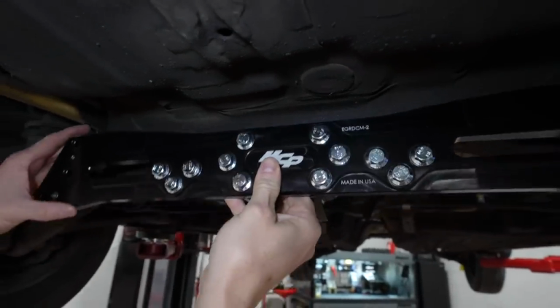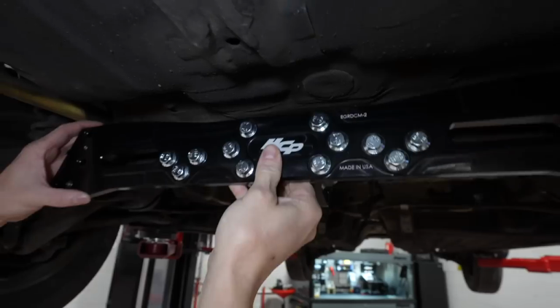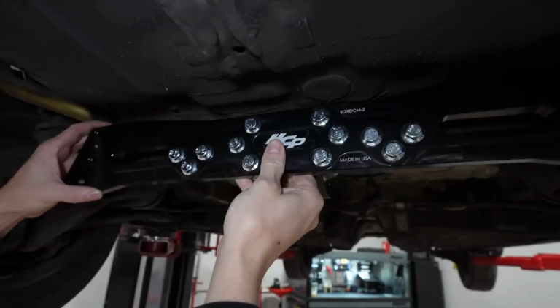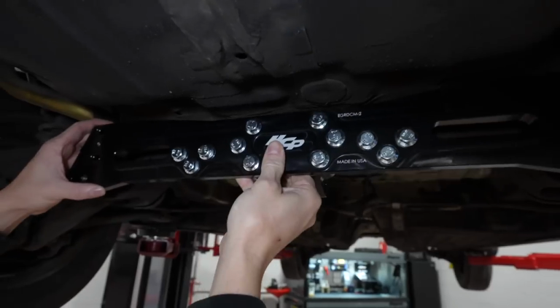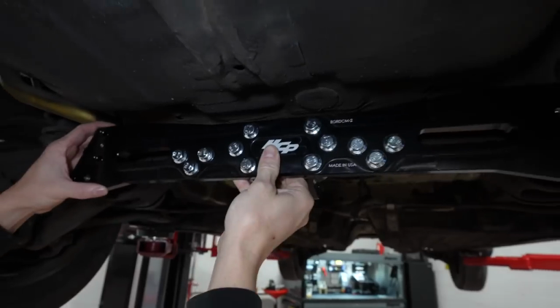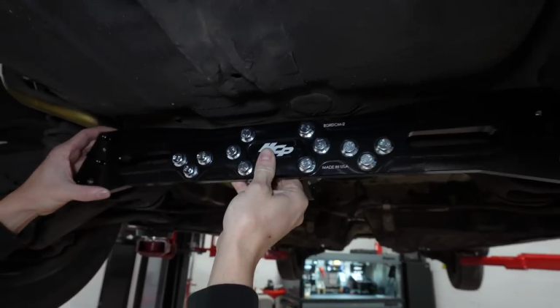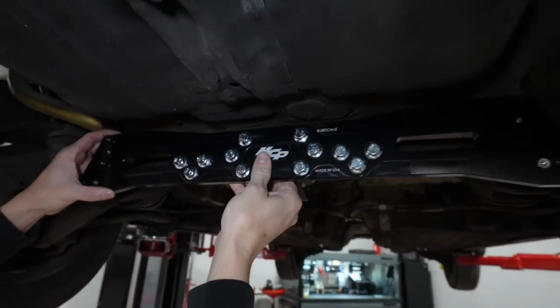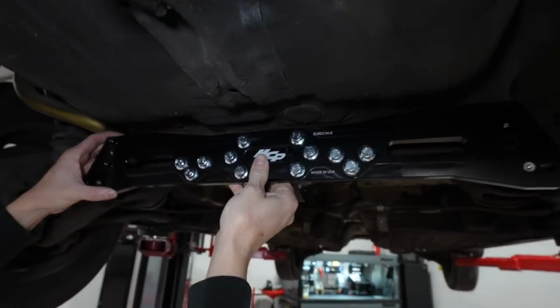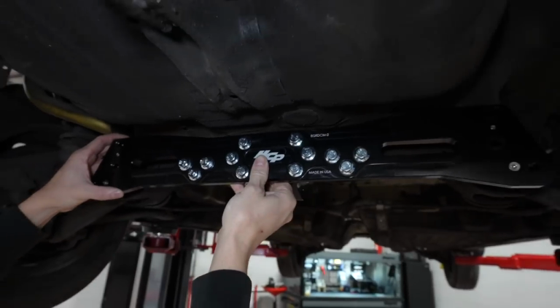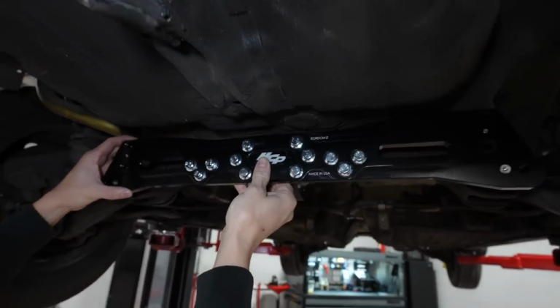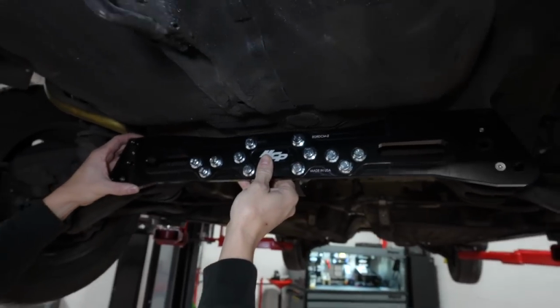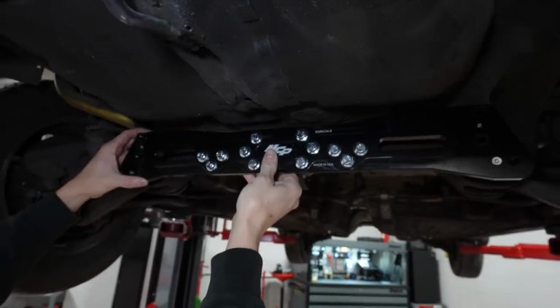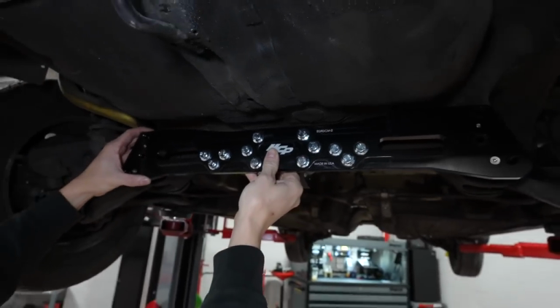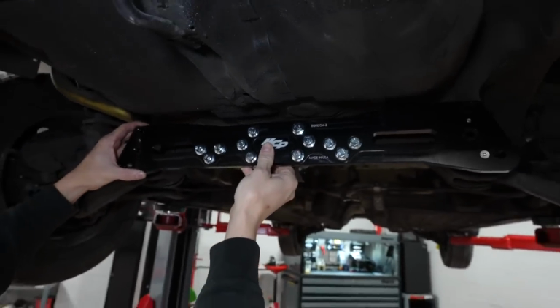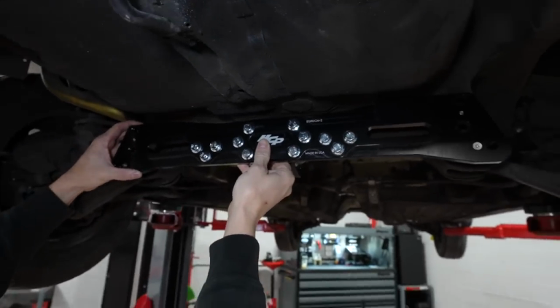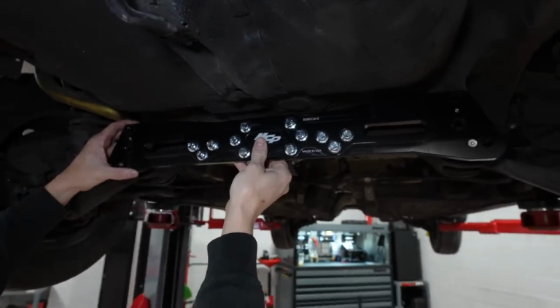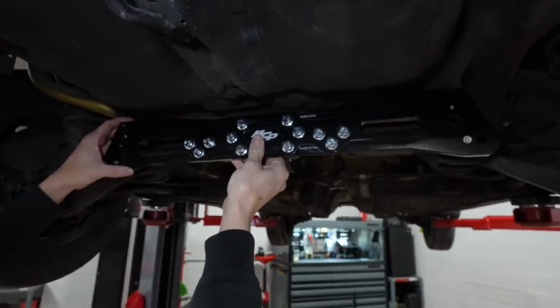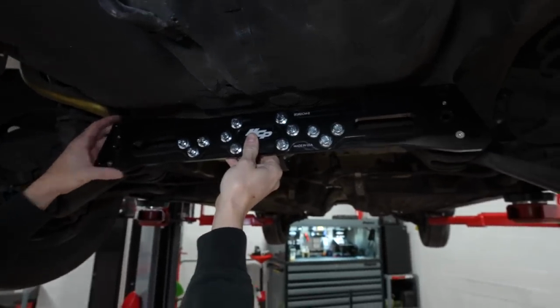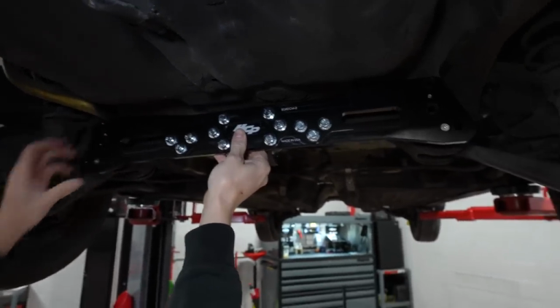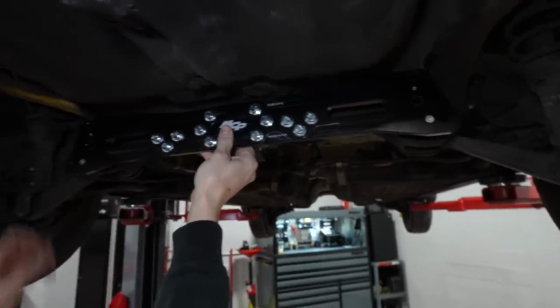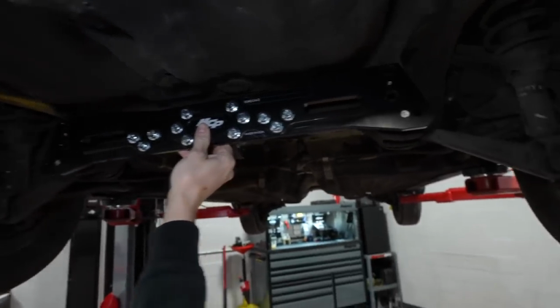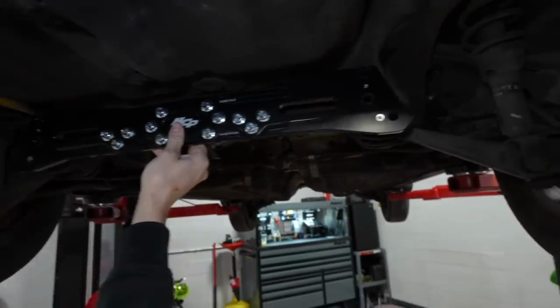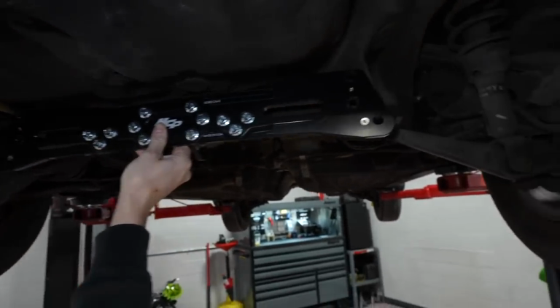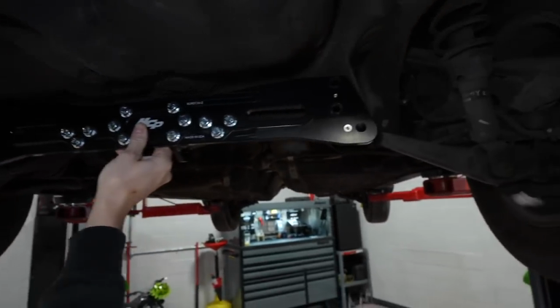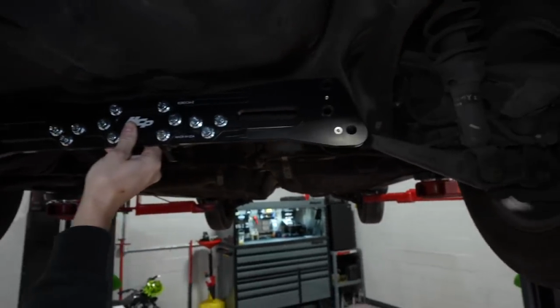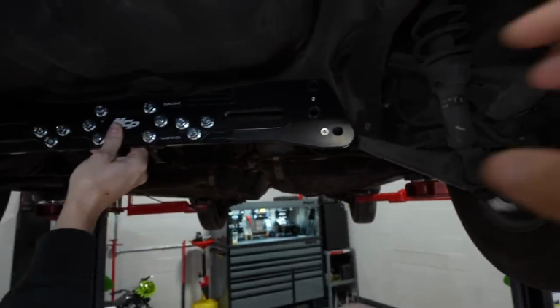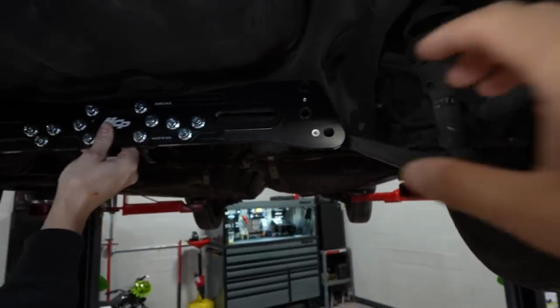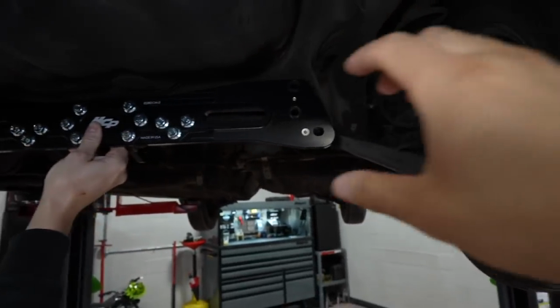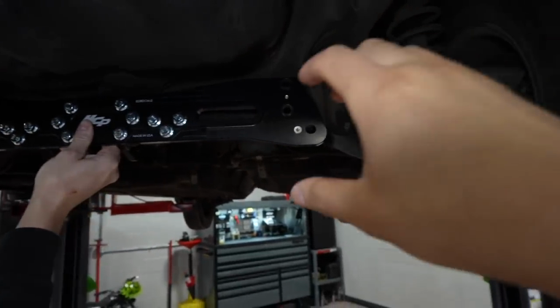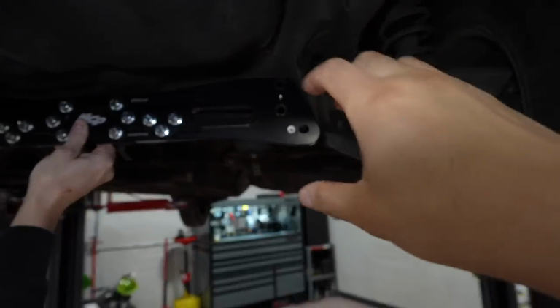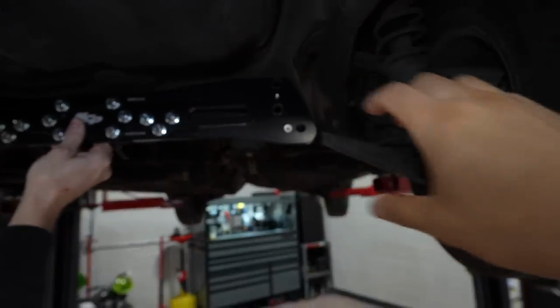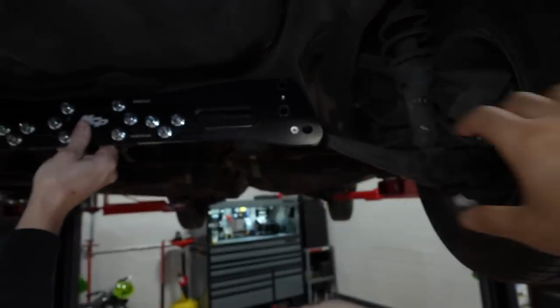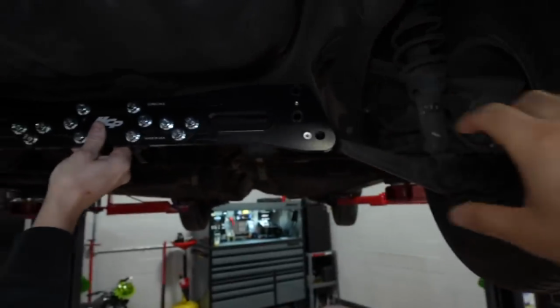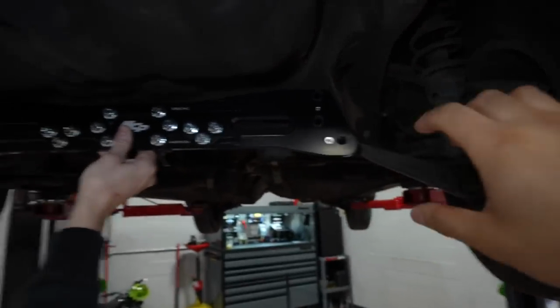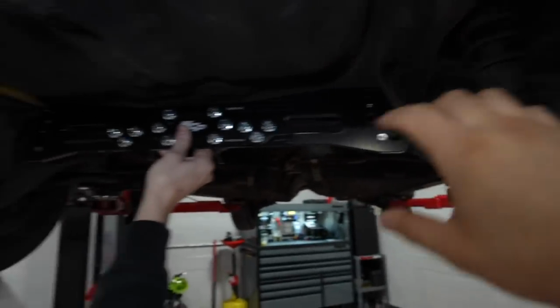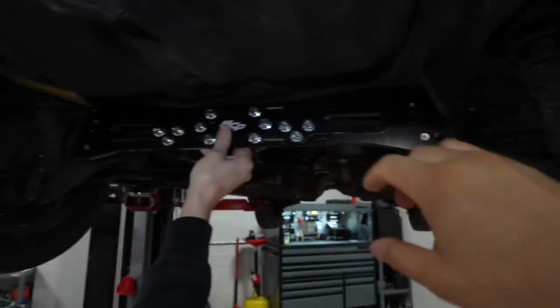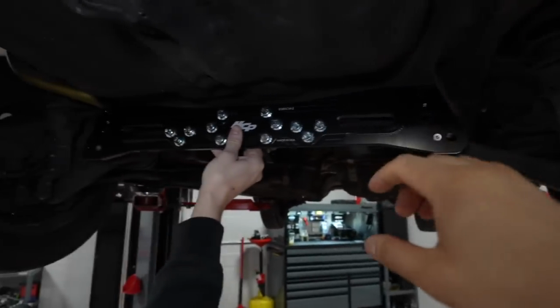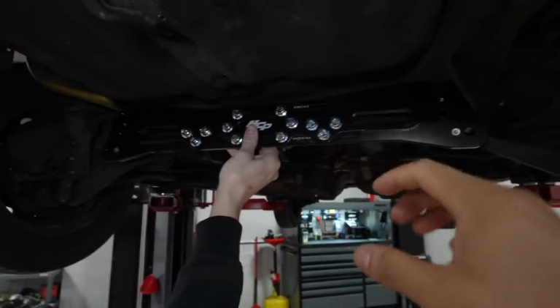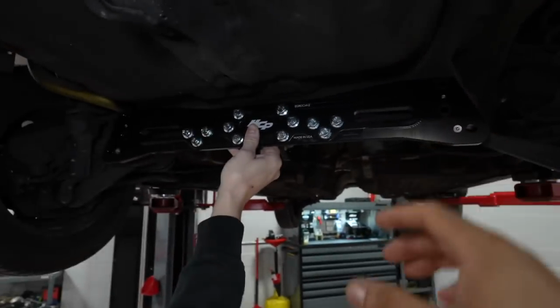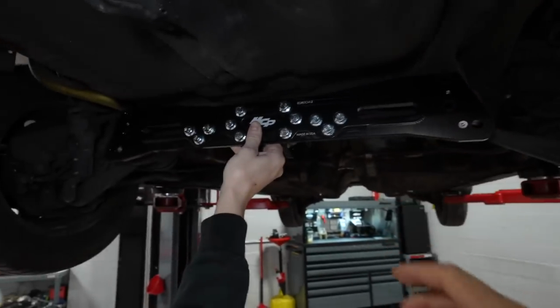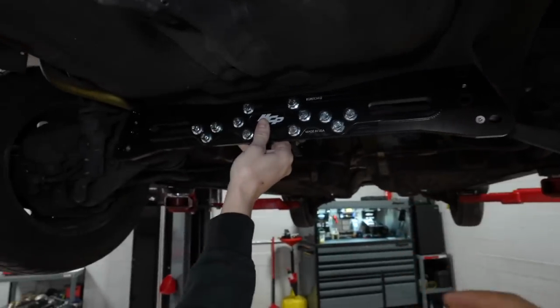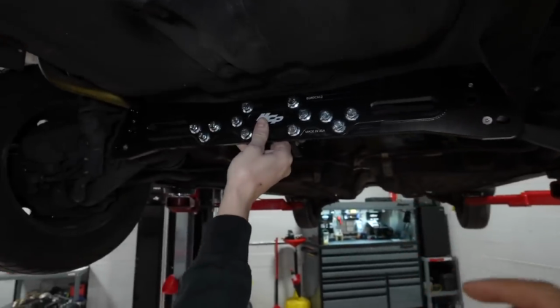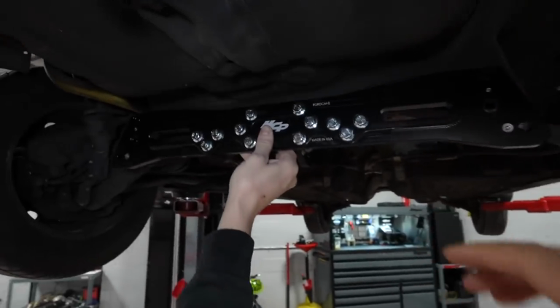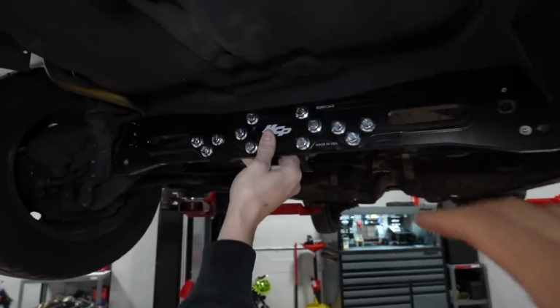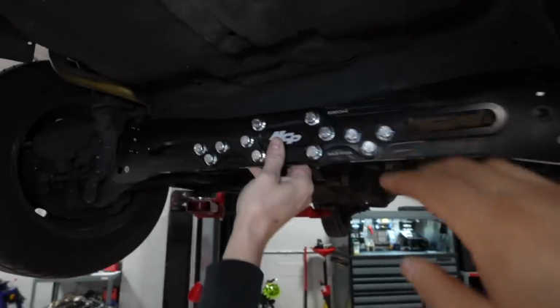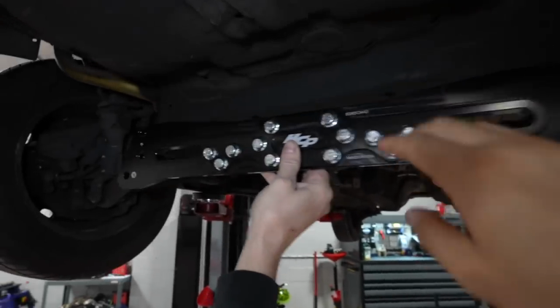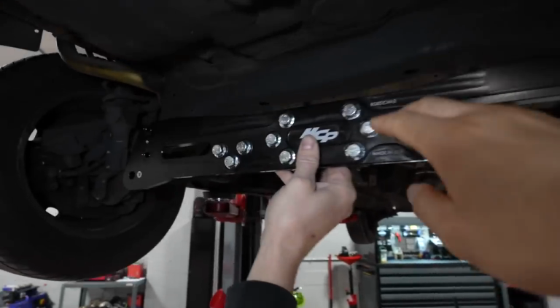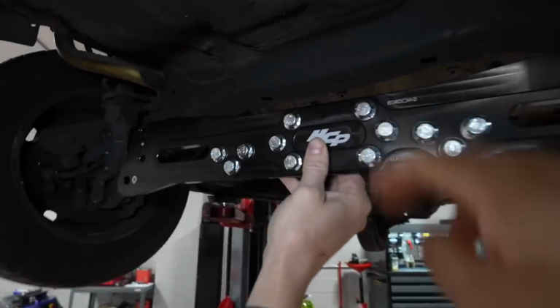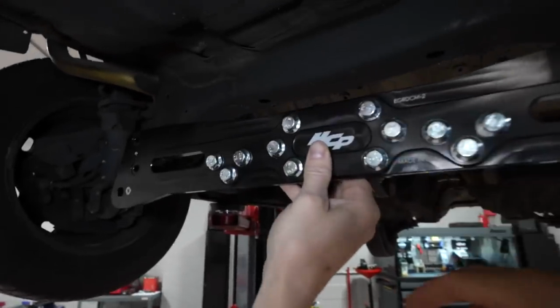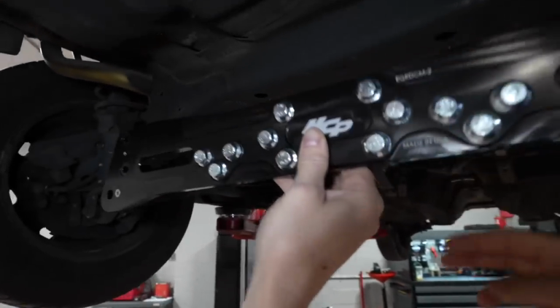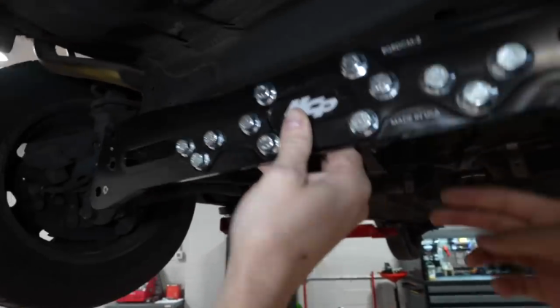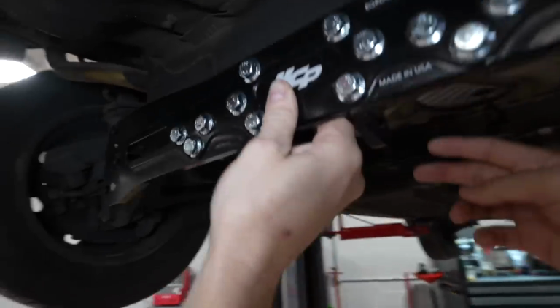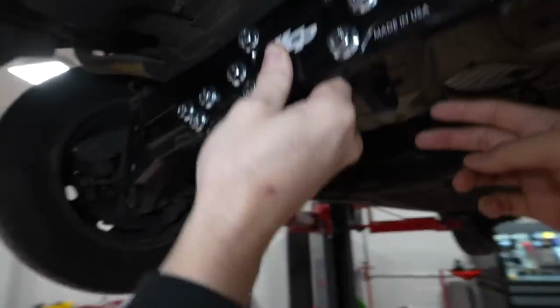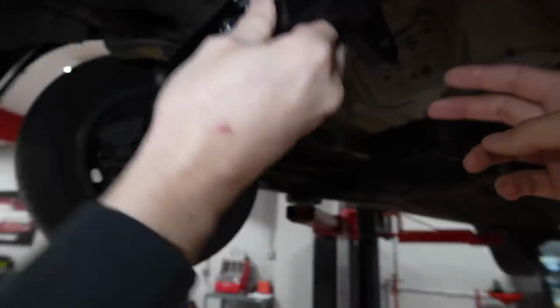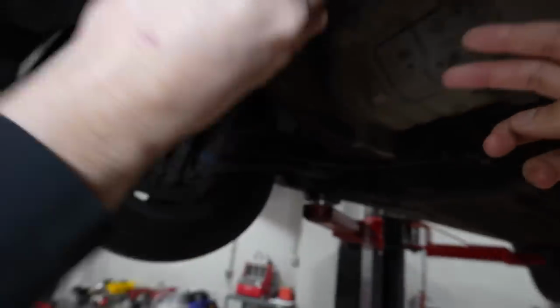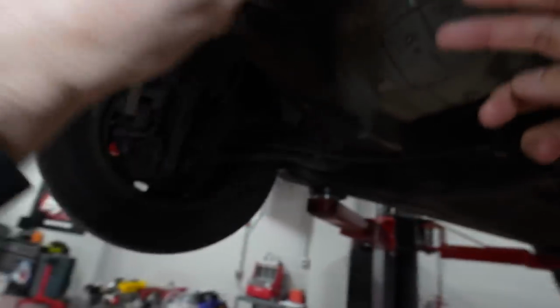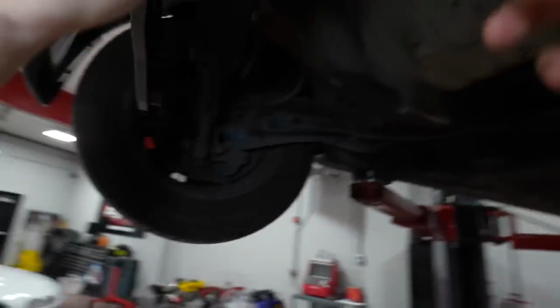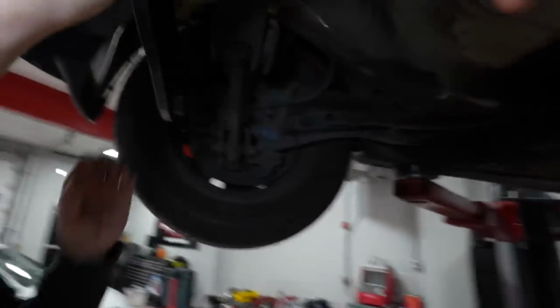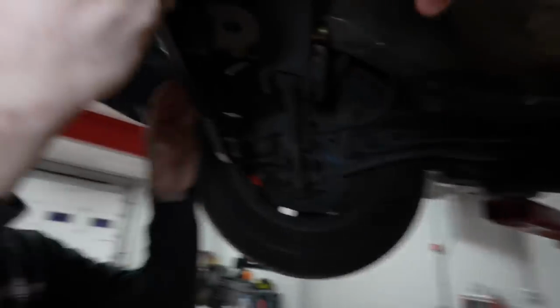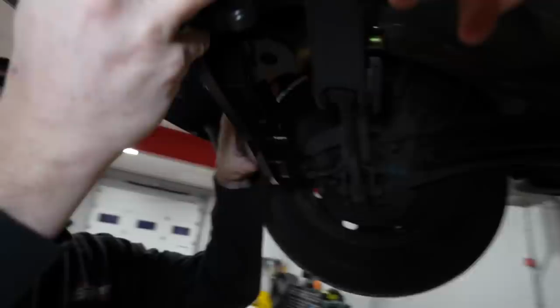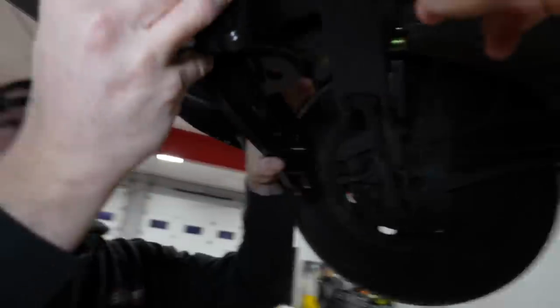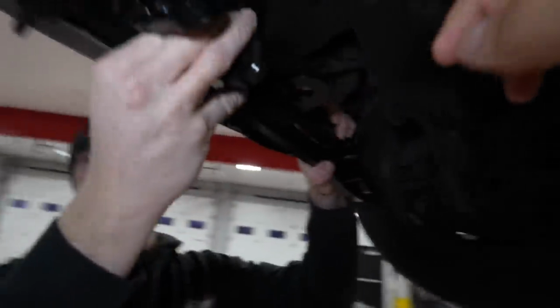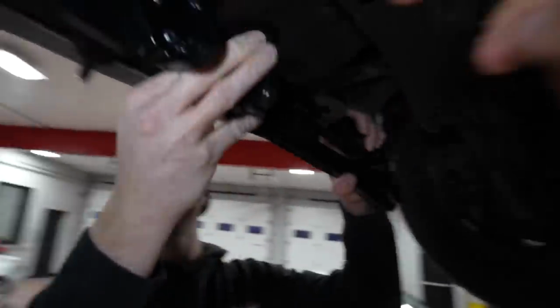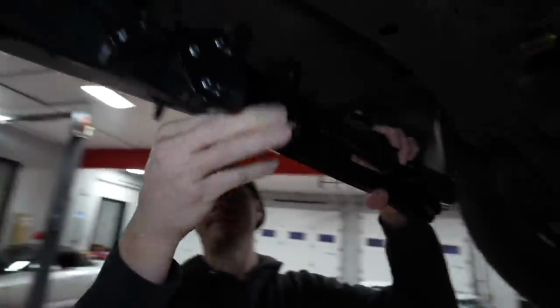It will basically sit up in there like that — and you can get the idea of the control arms here. The rear diff gets bolted up right here.